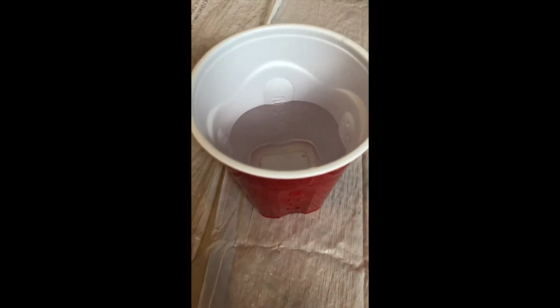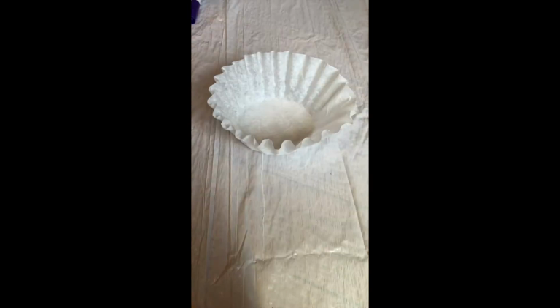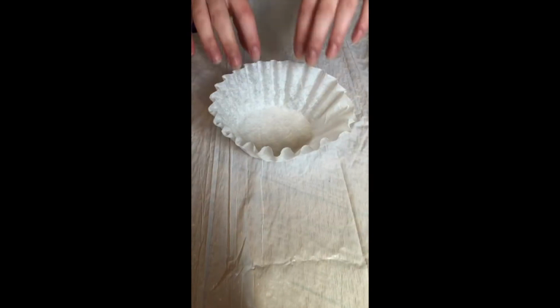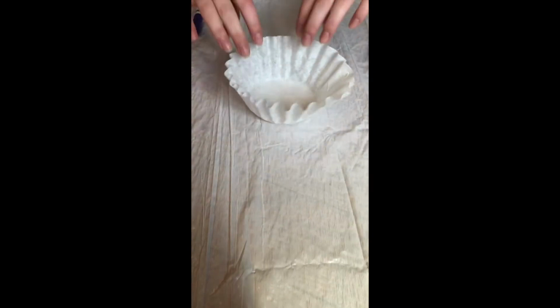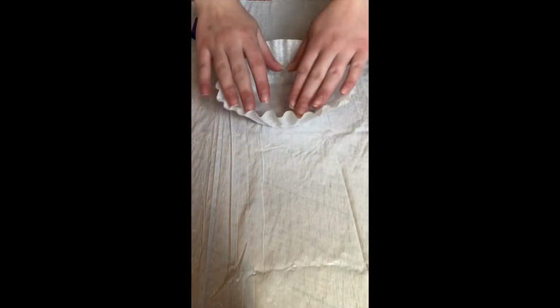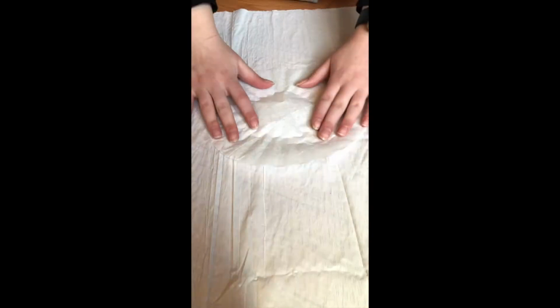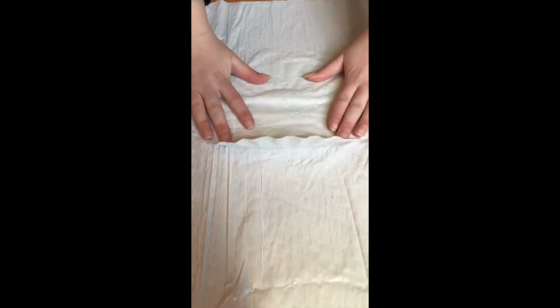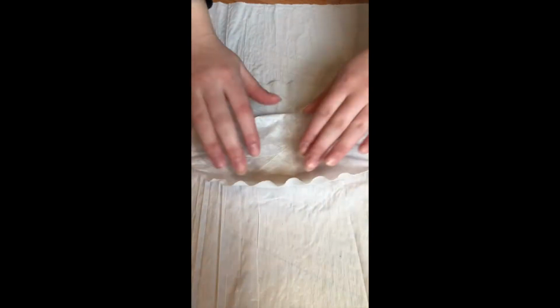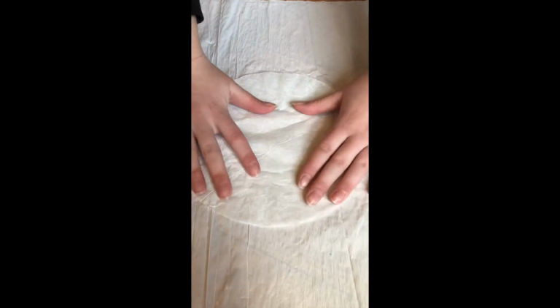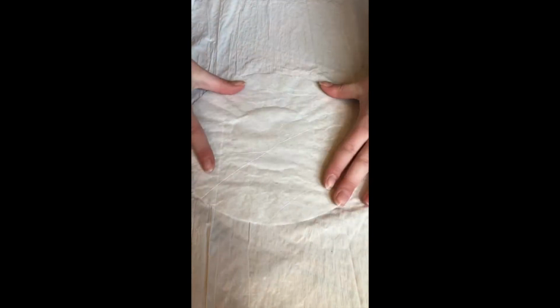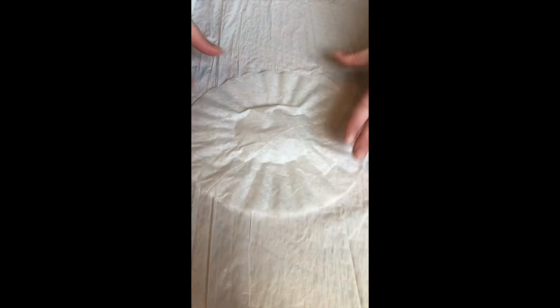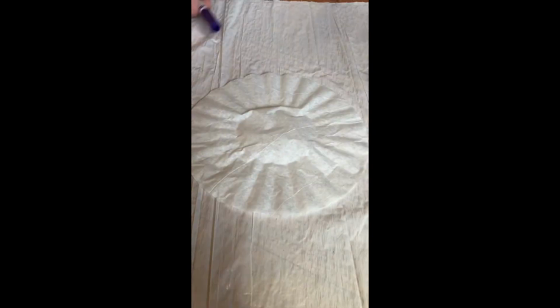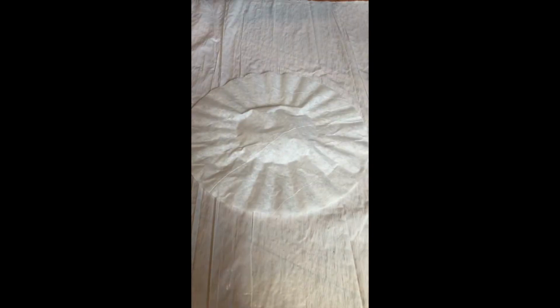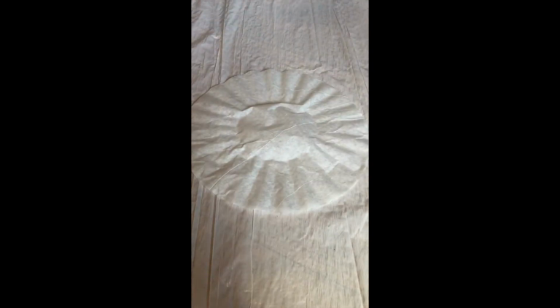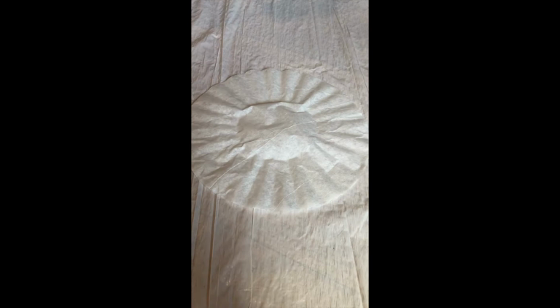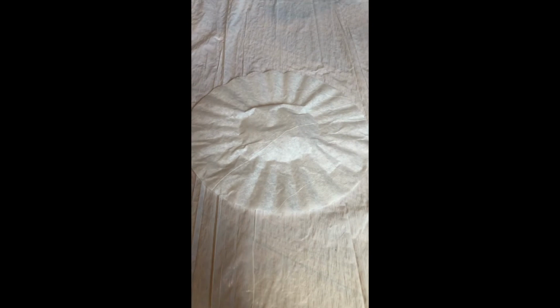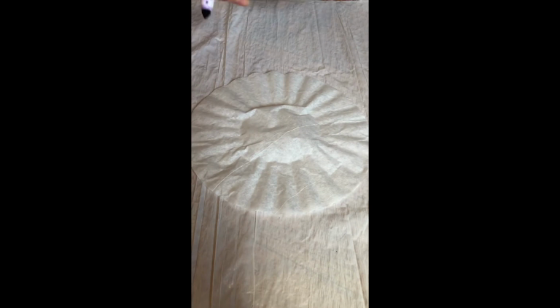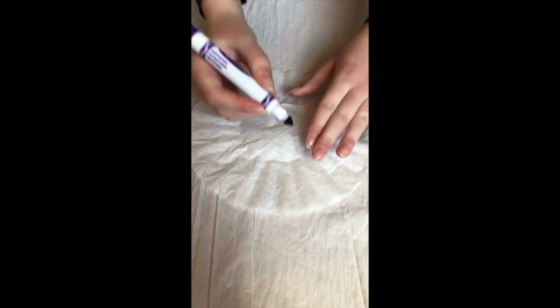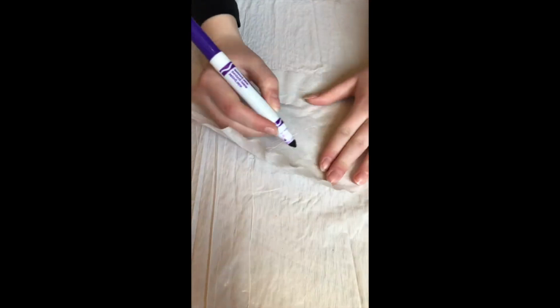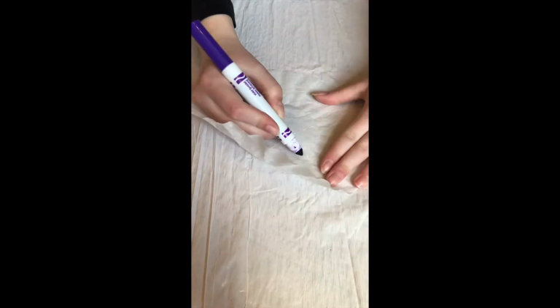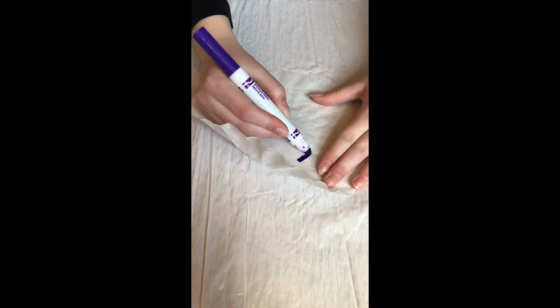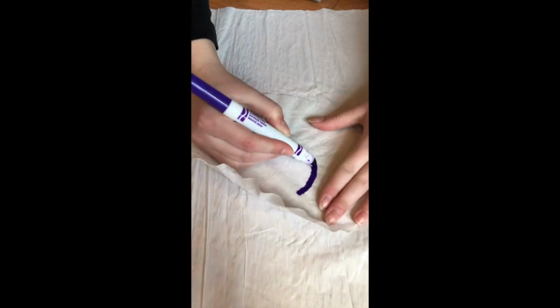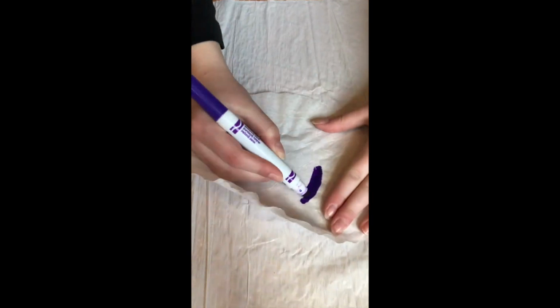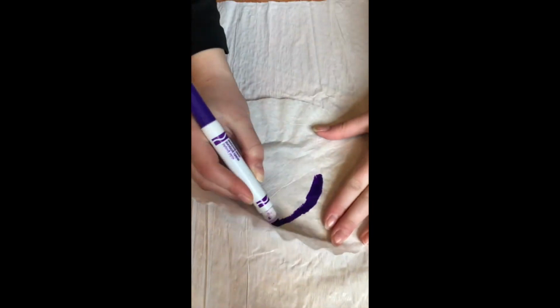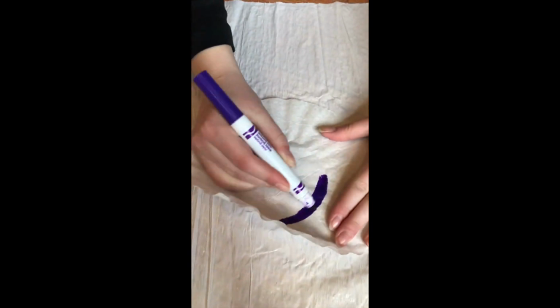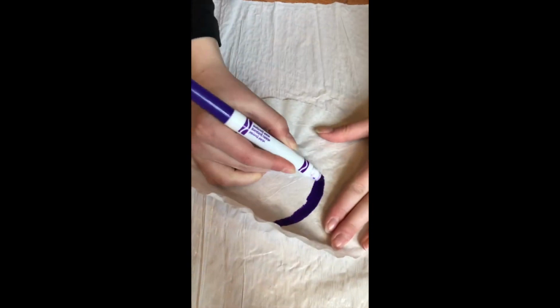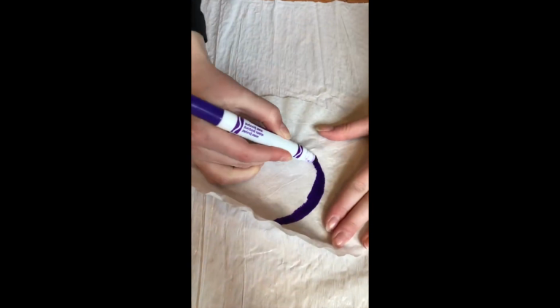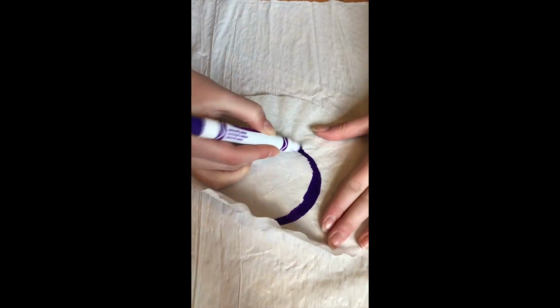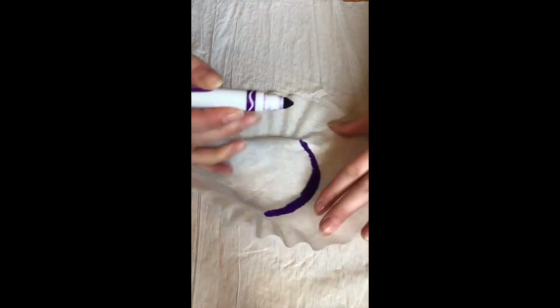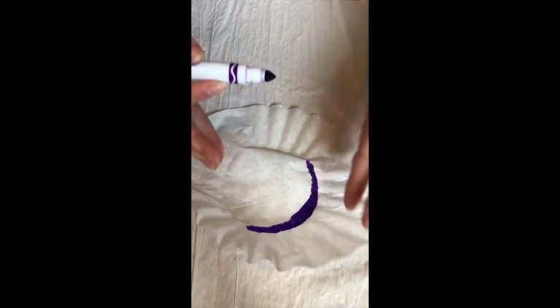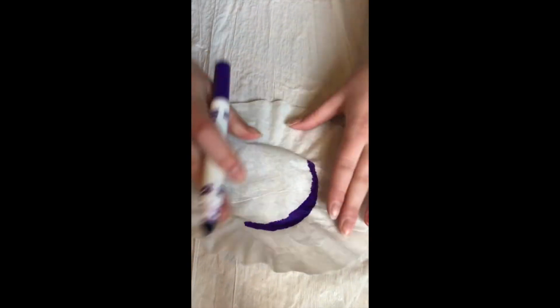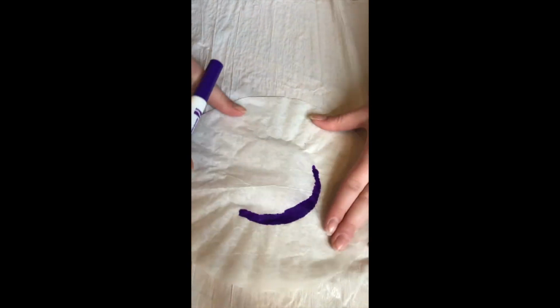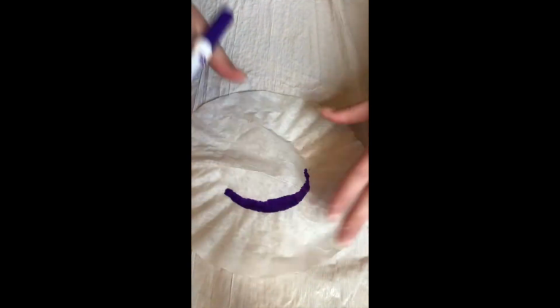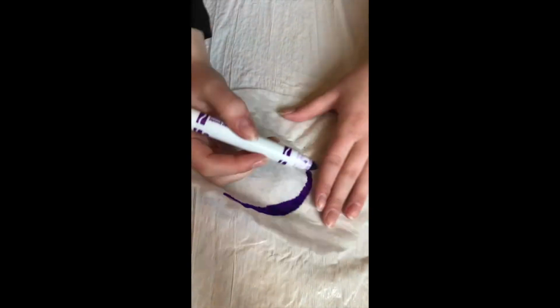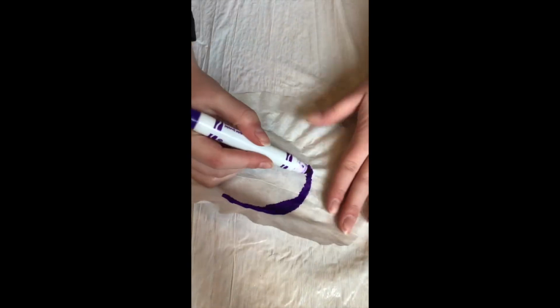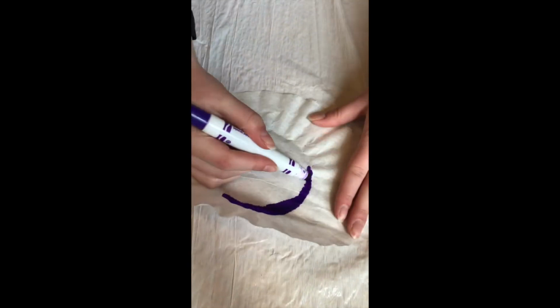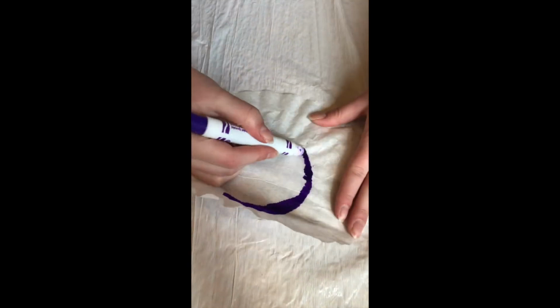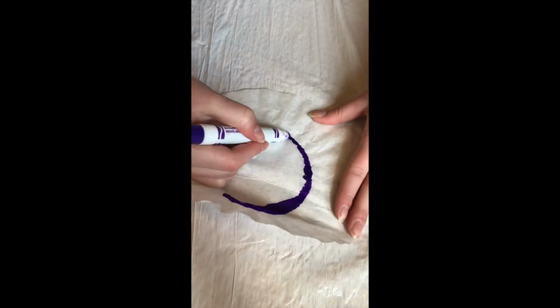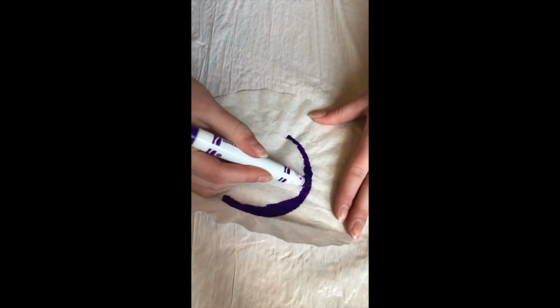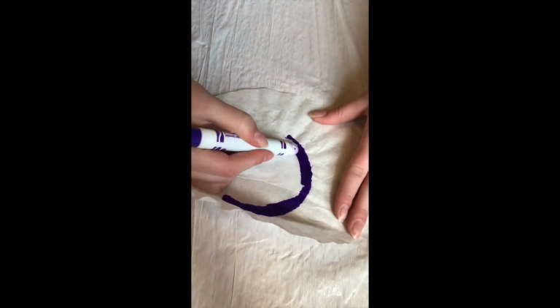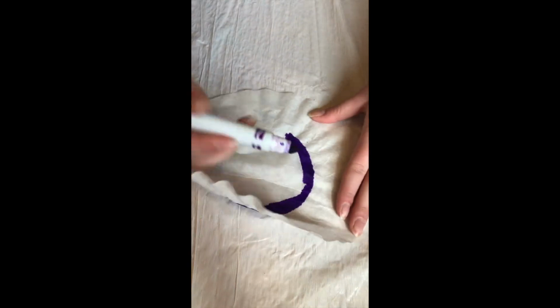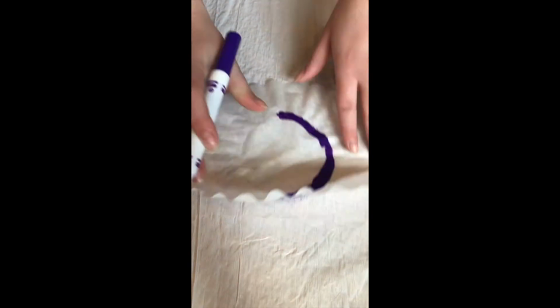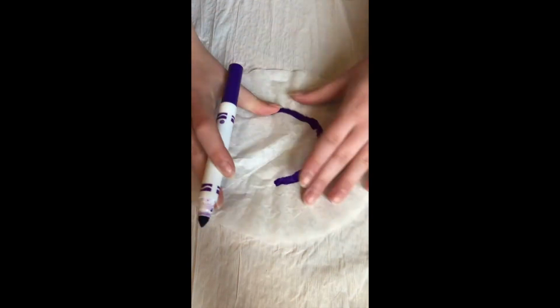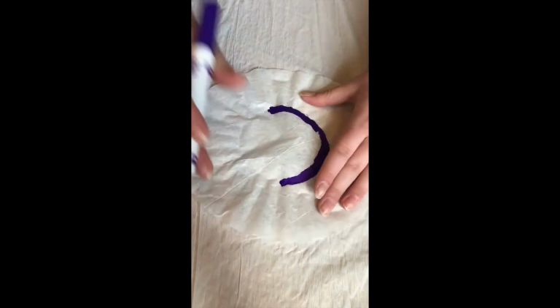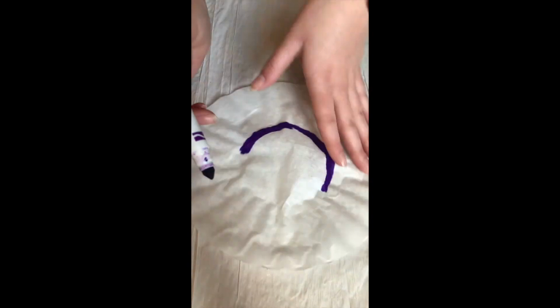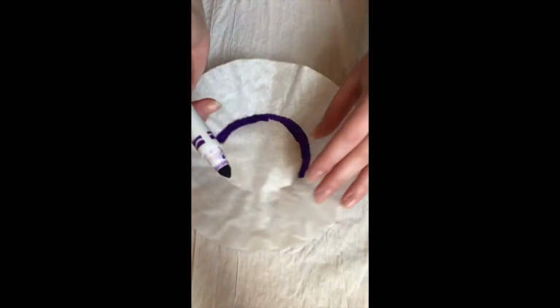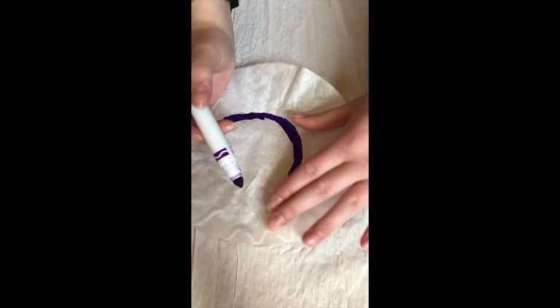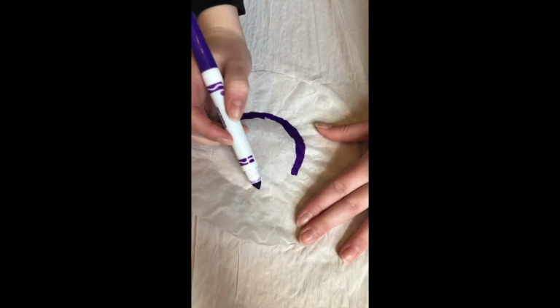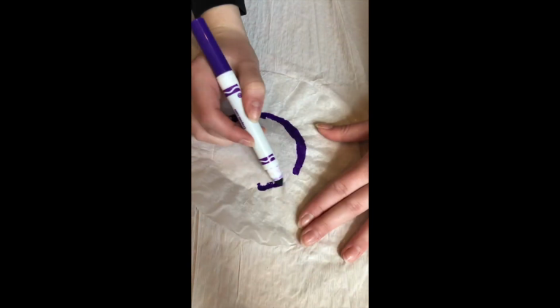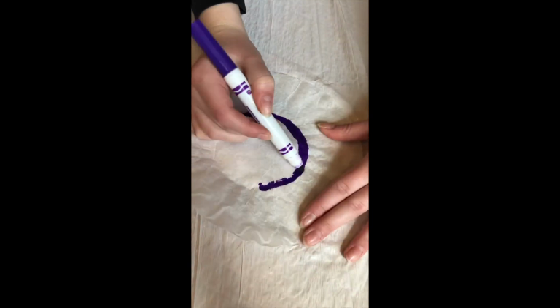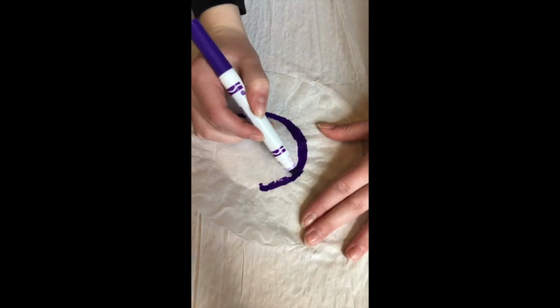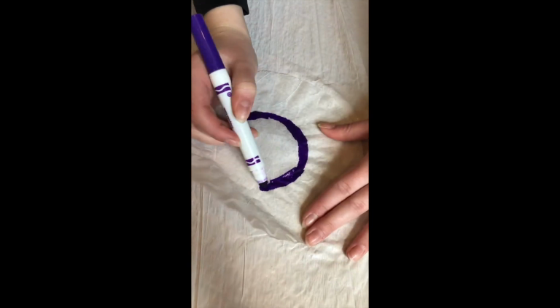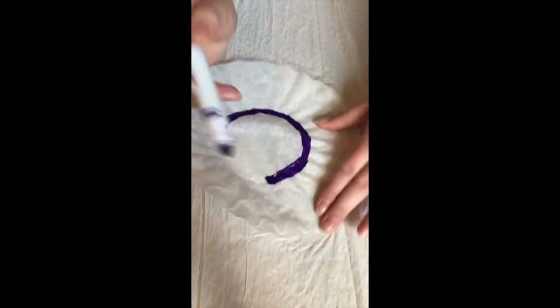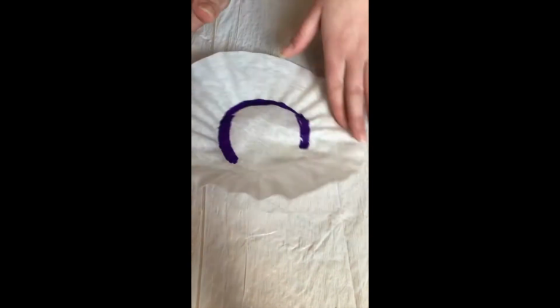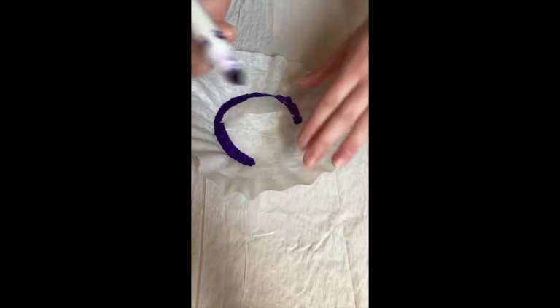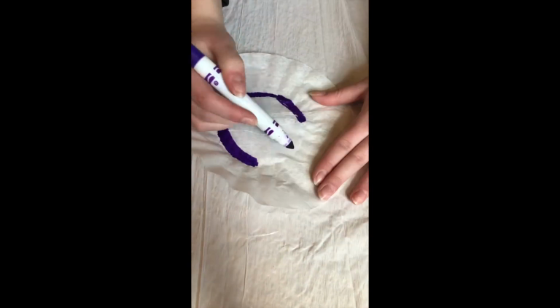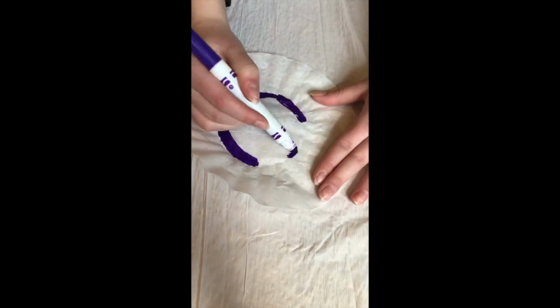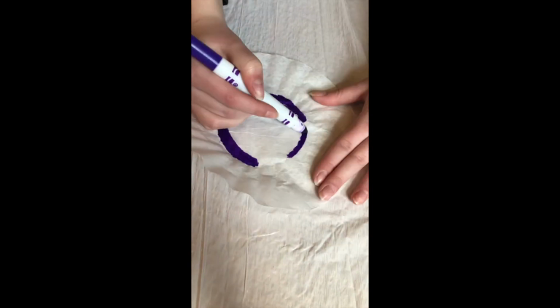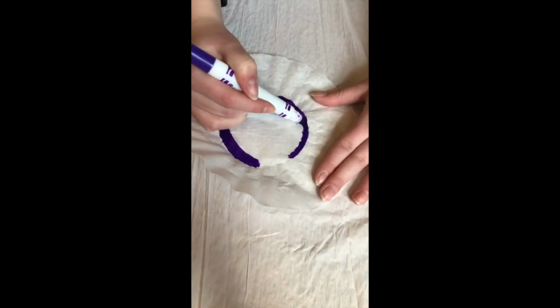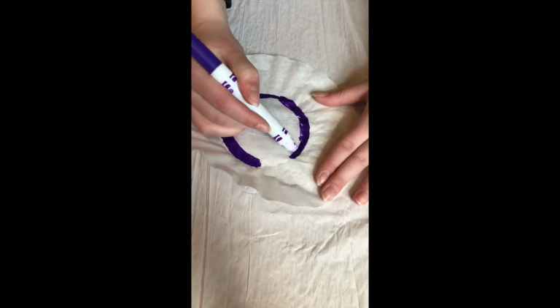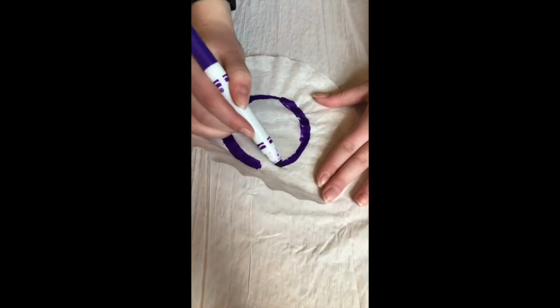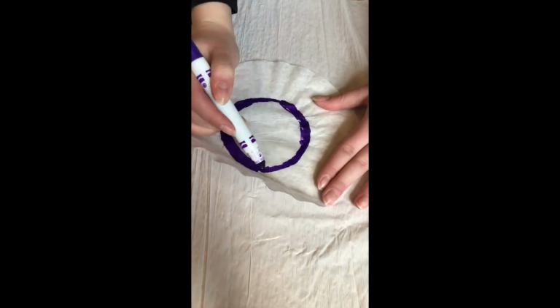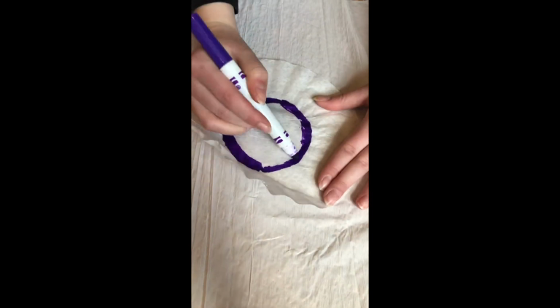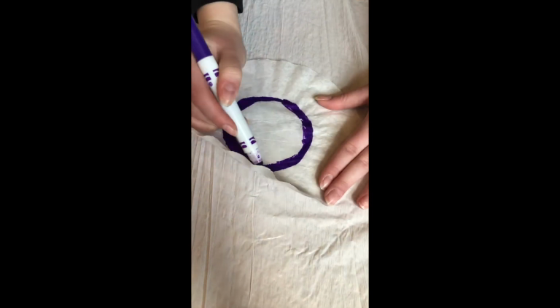Choose one marker and draw a thick line over the circle on the coffee filter, where the ridged part meets the flat center.